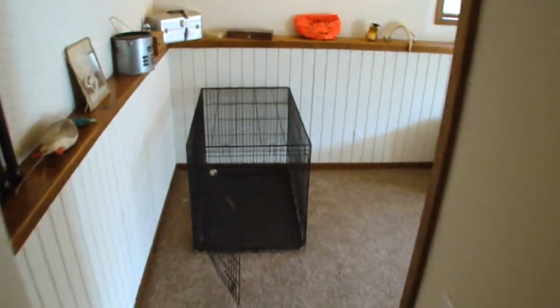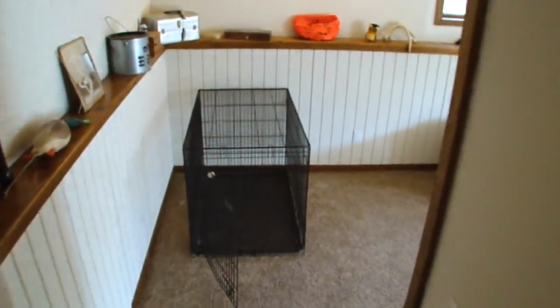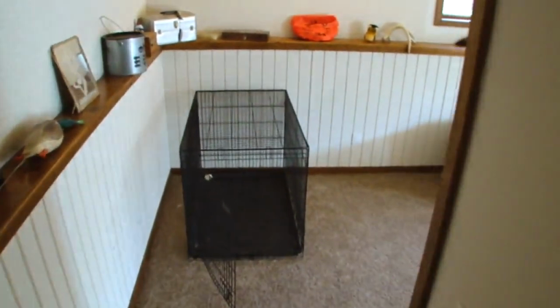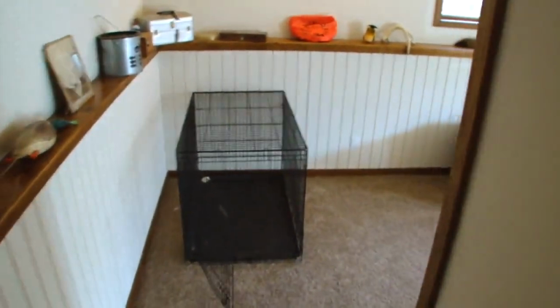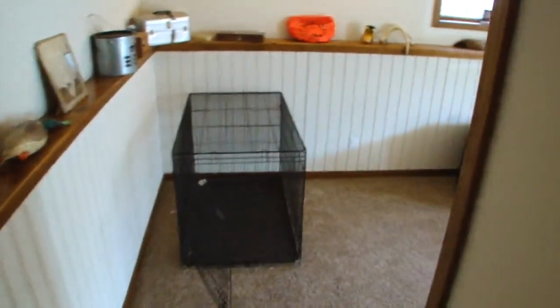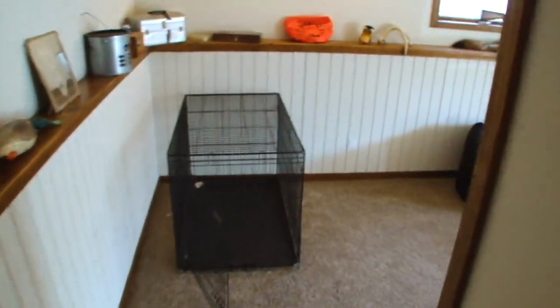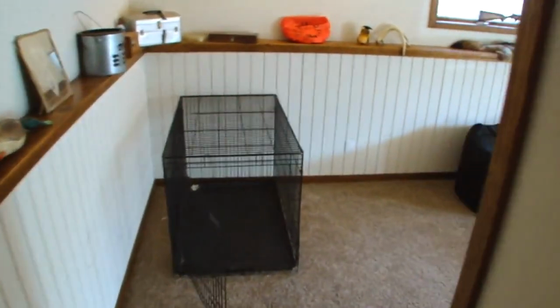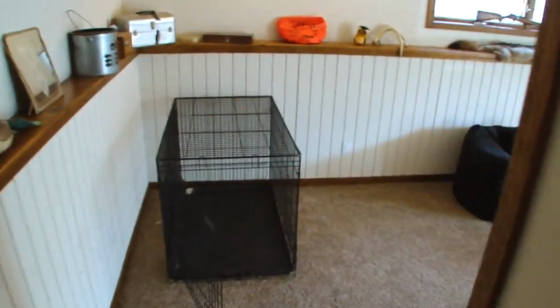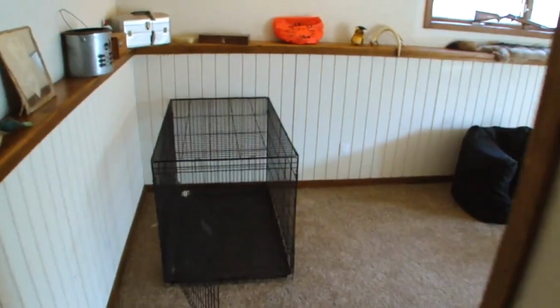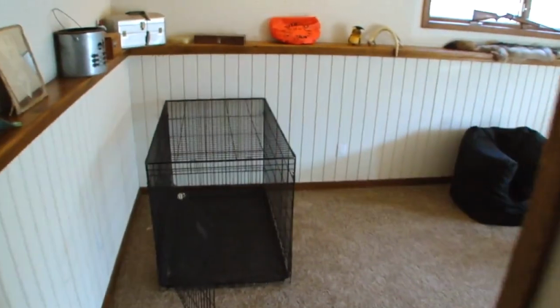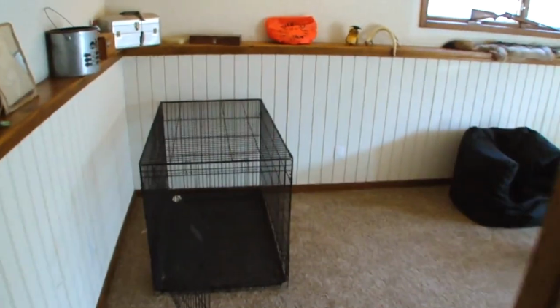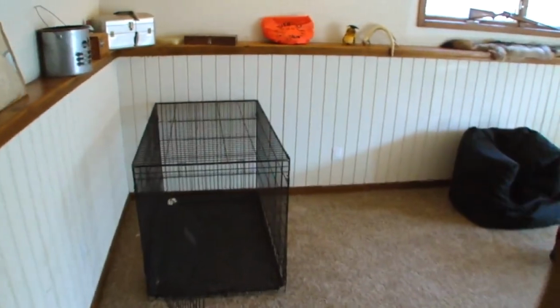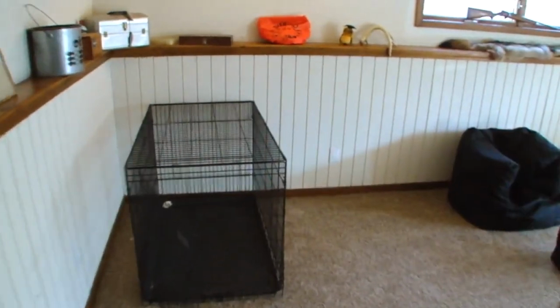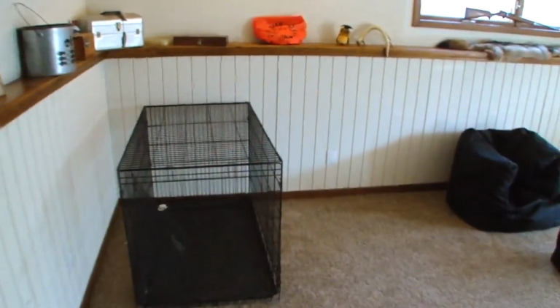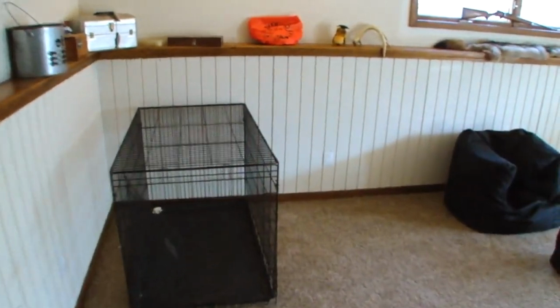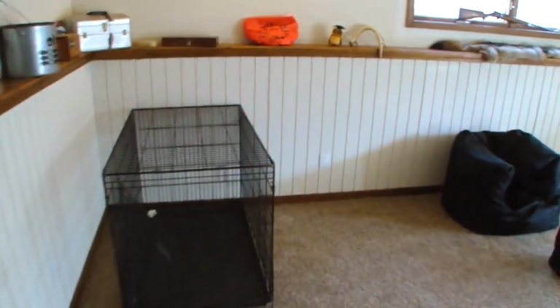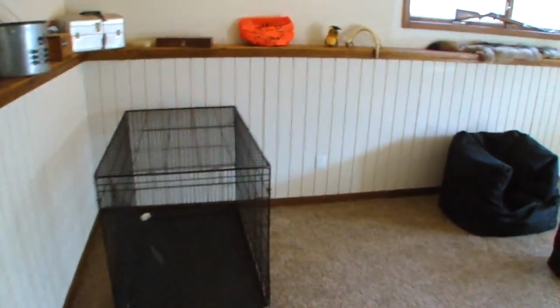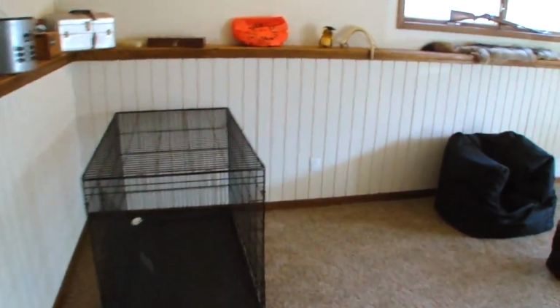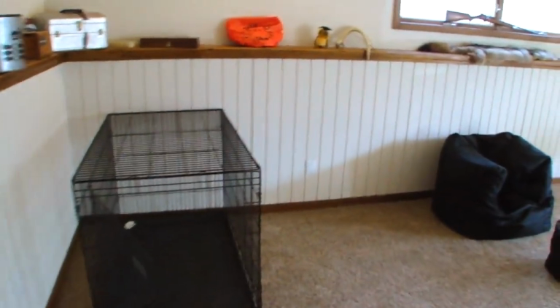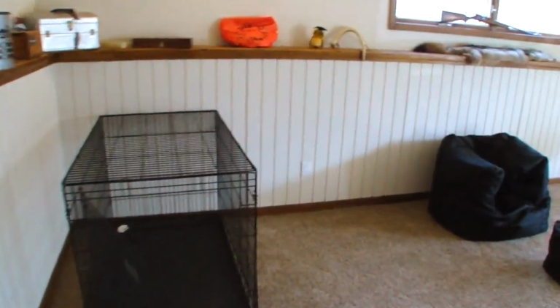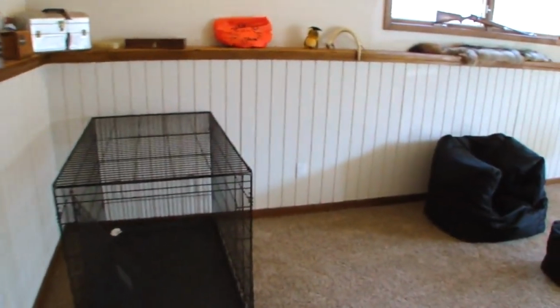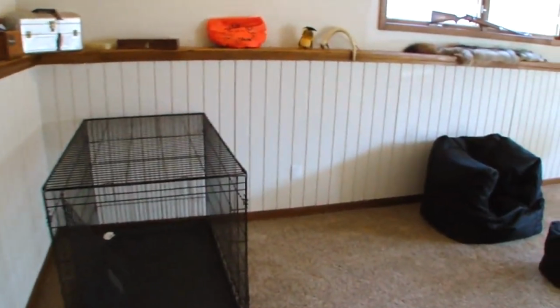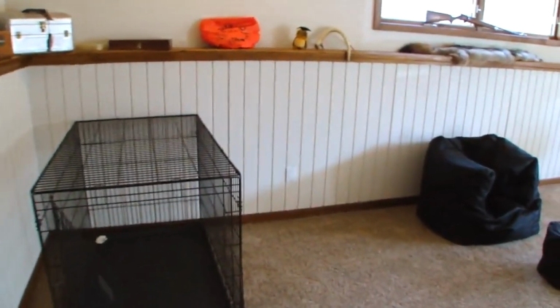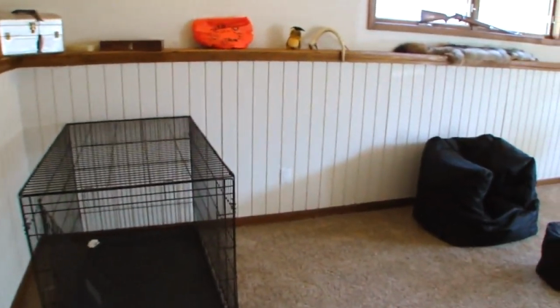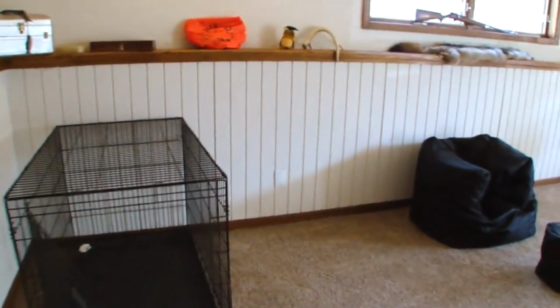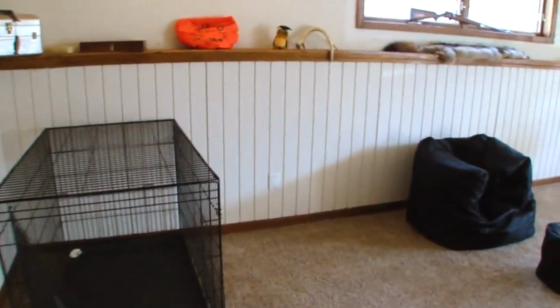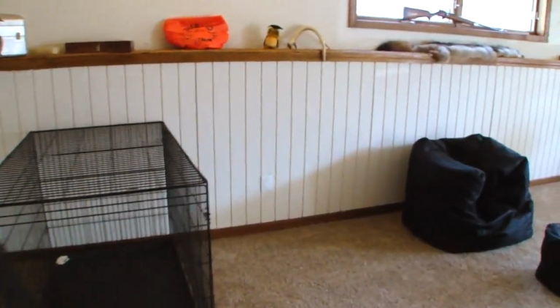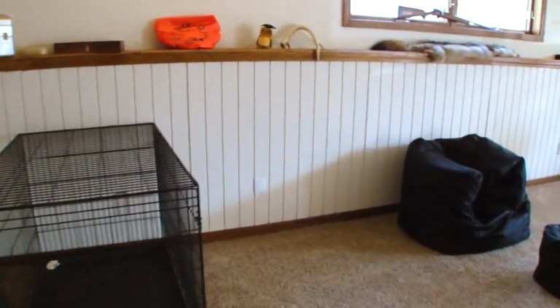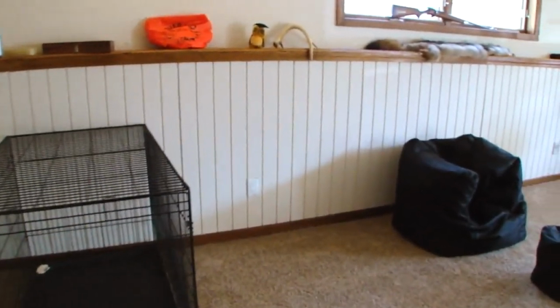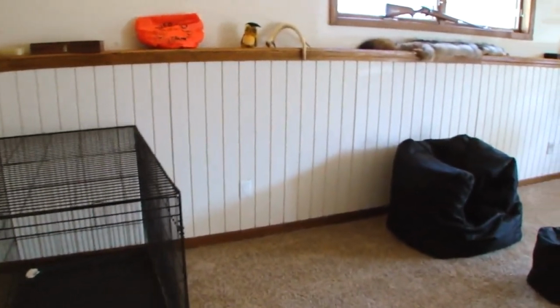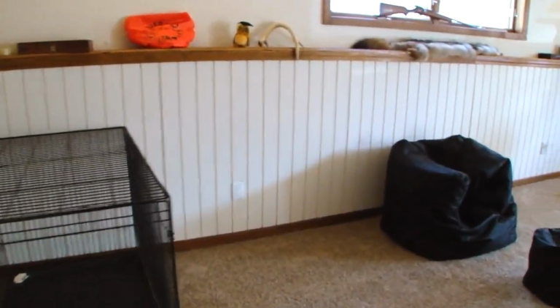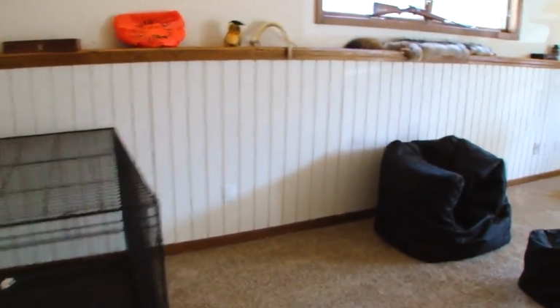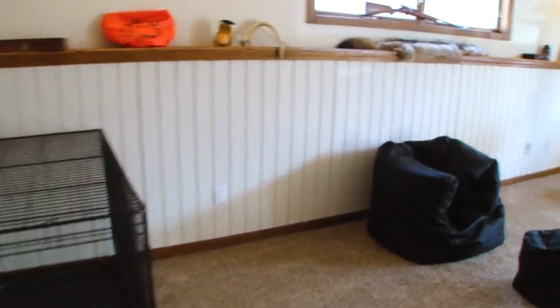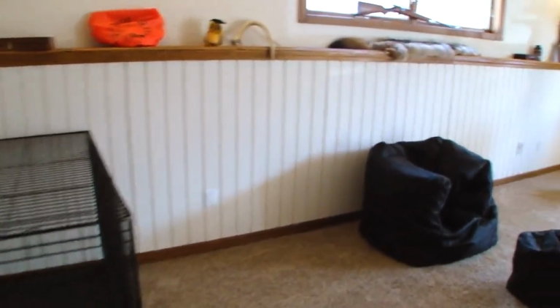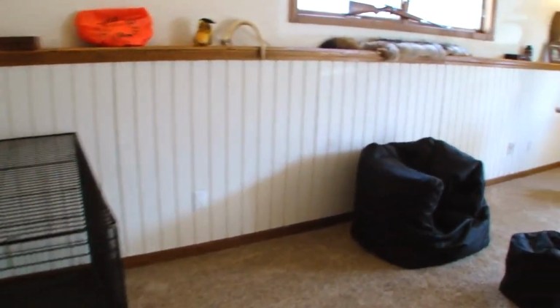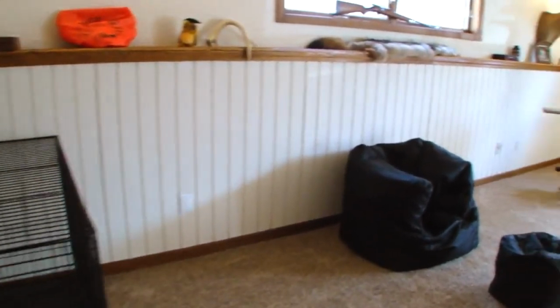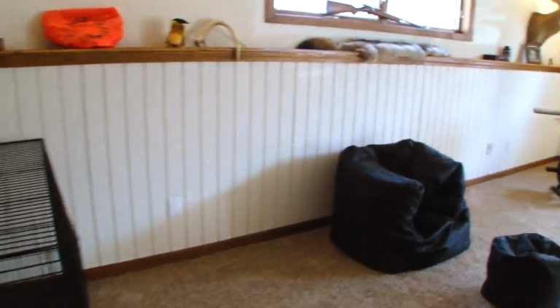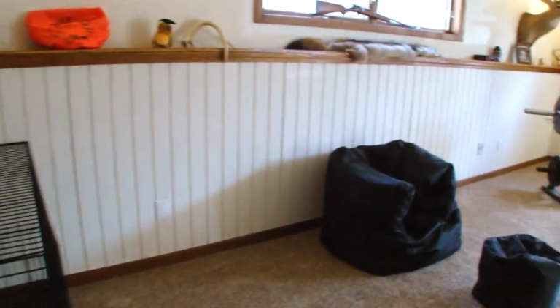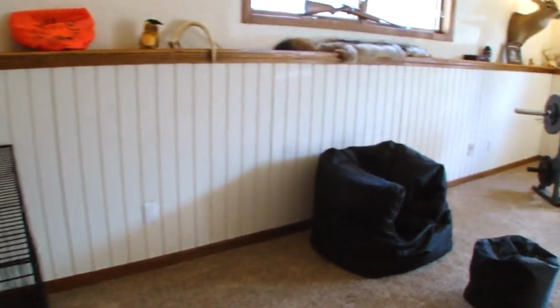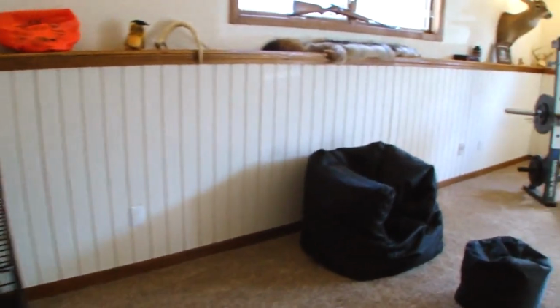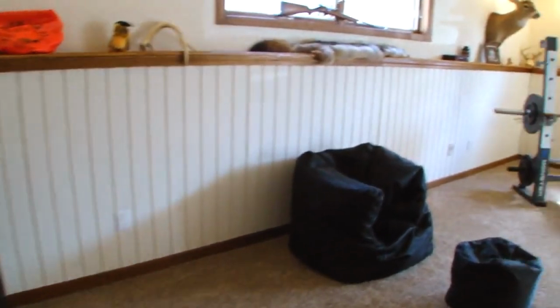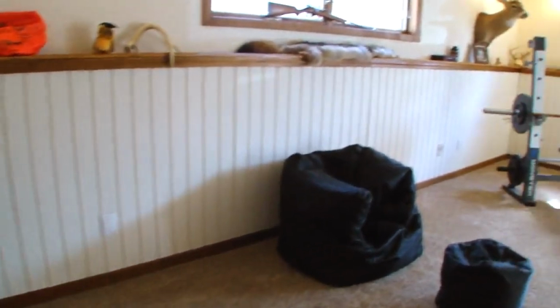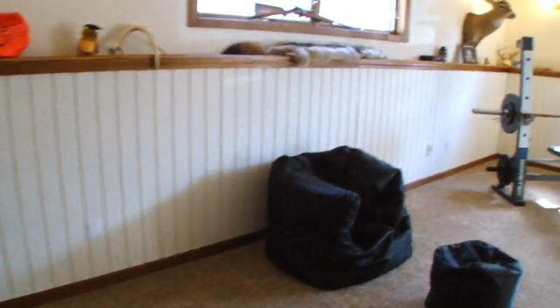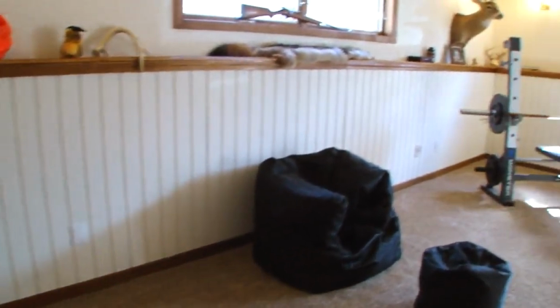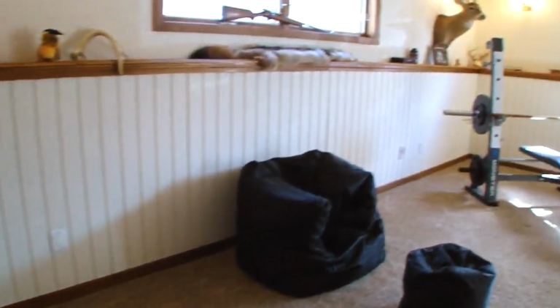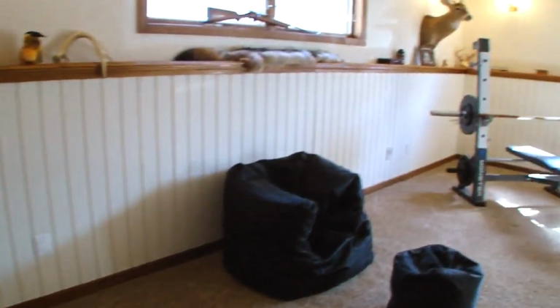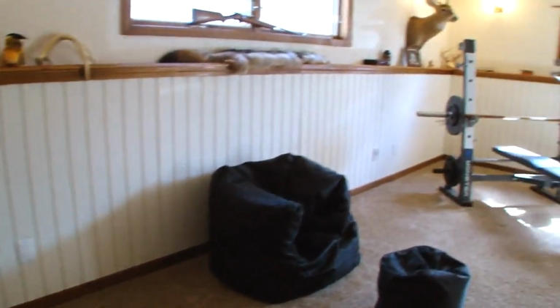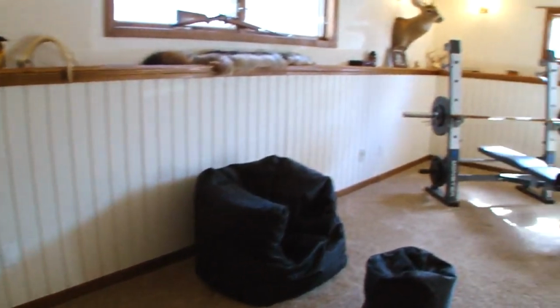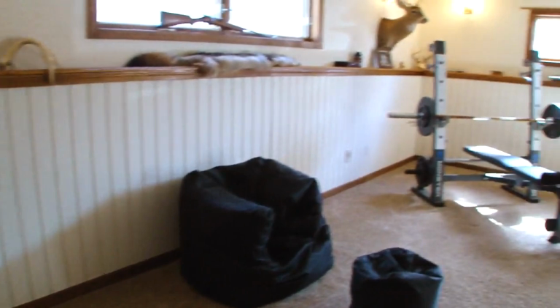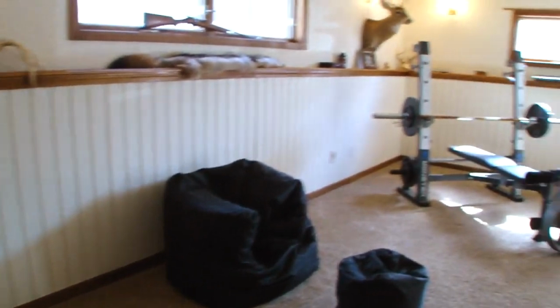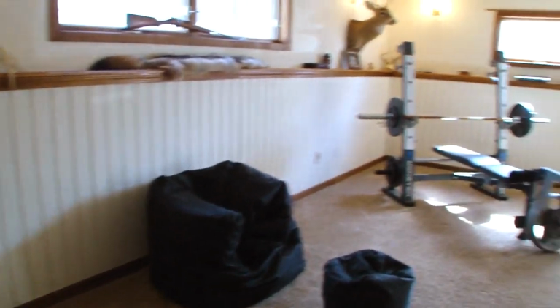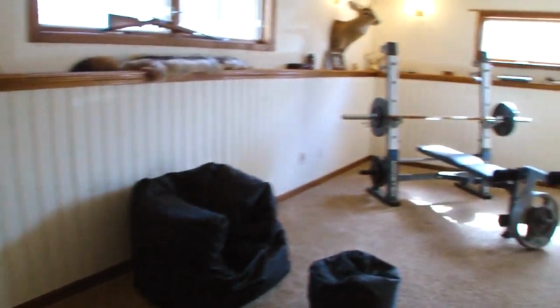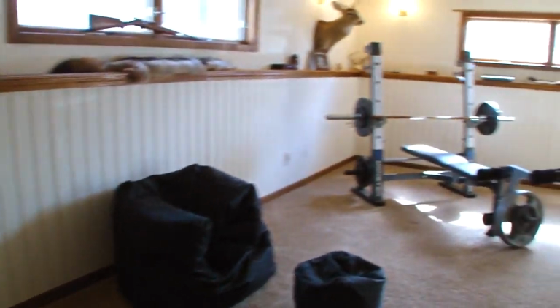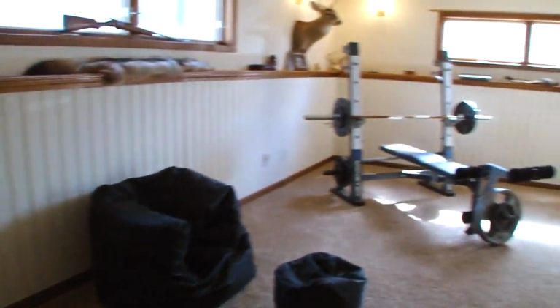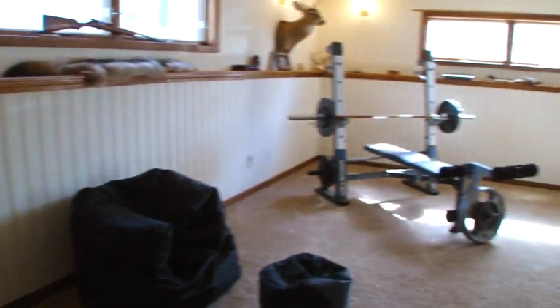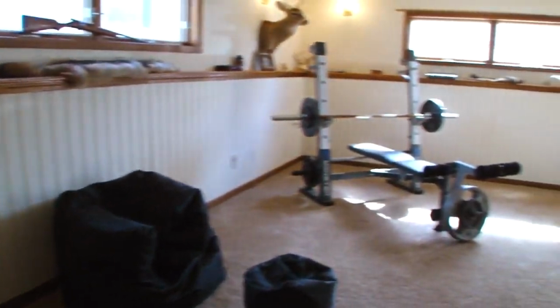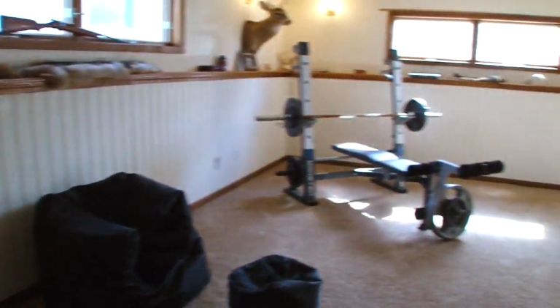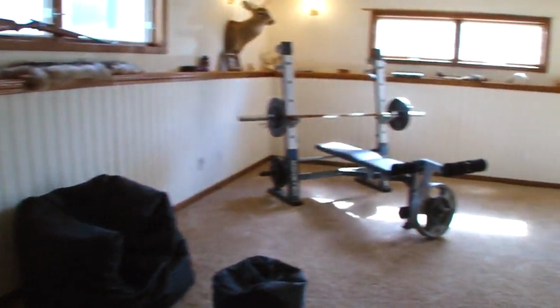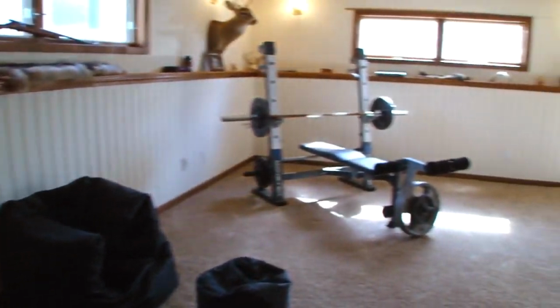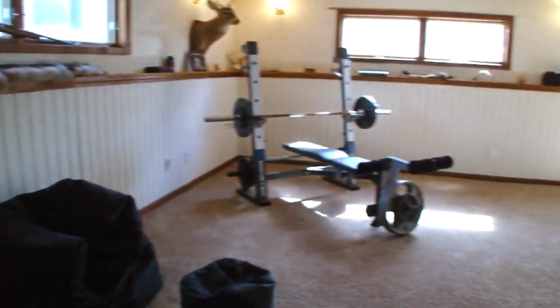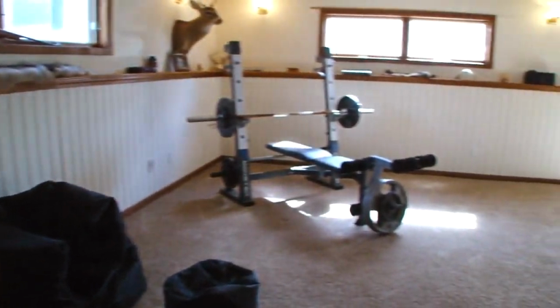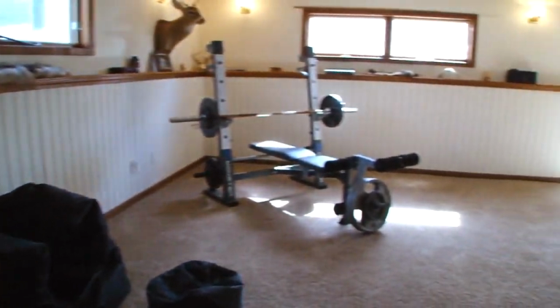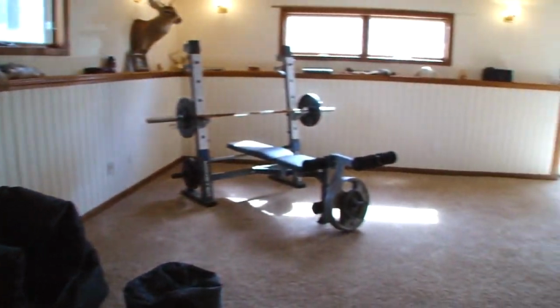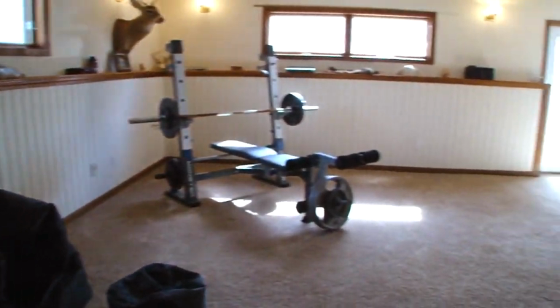This finished walkout basement area has ample space for entertaining.